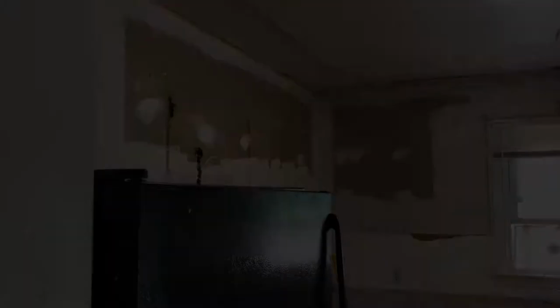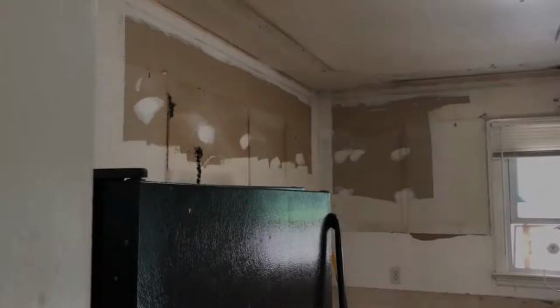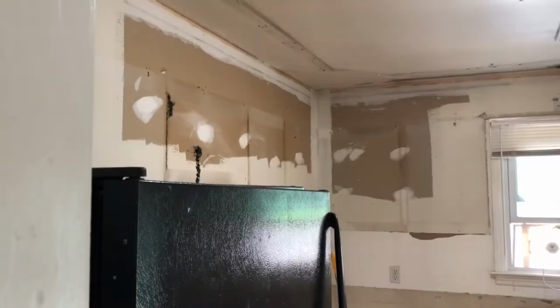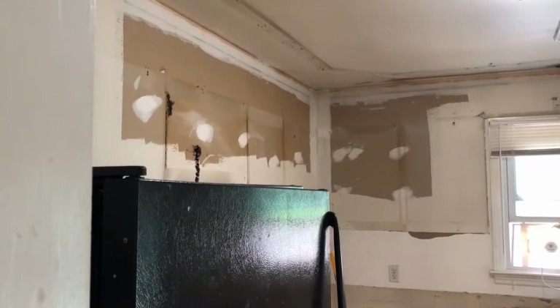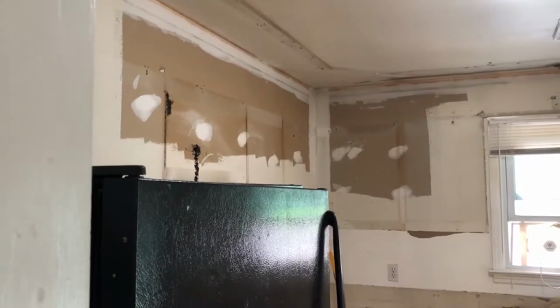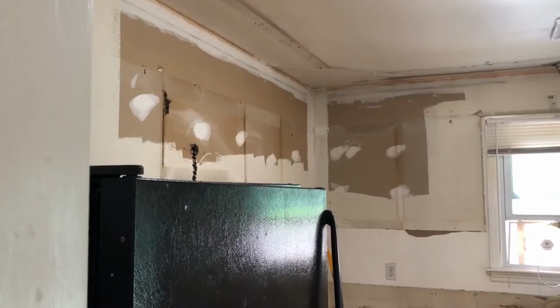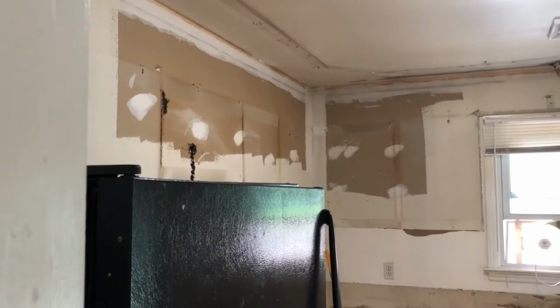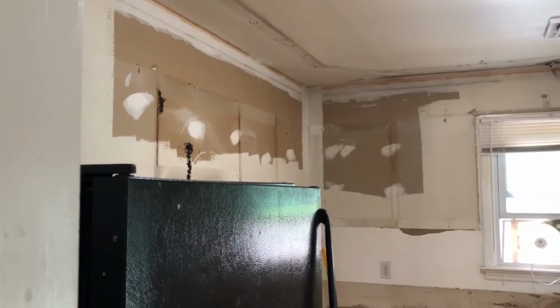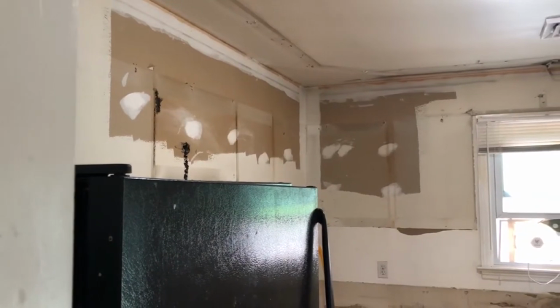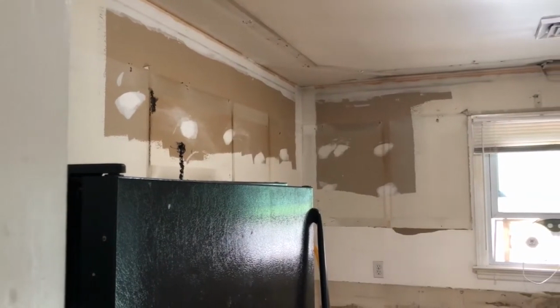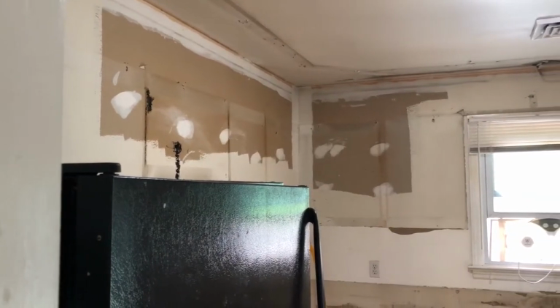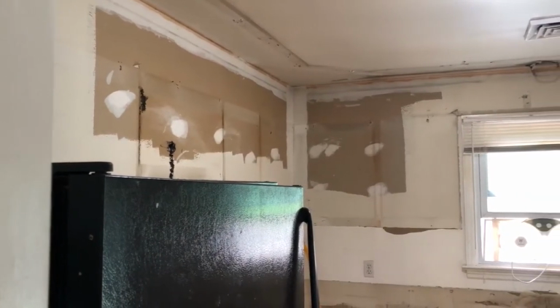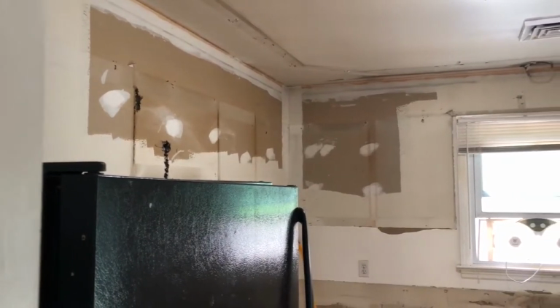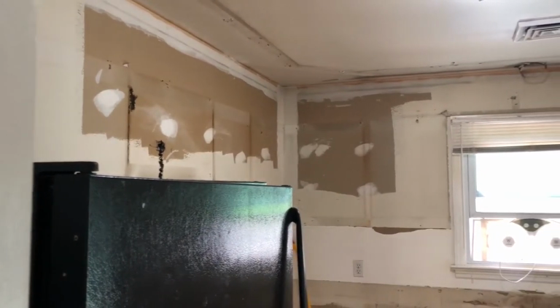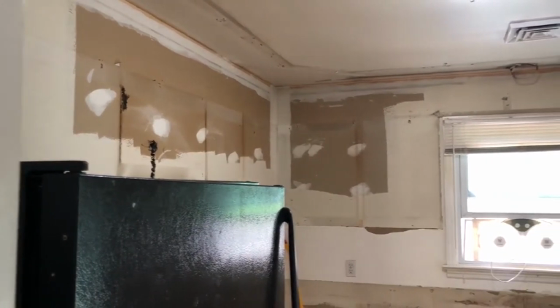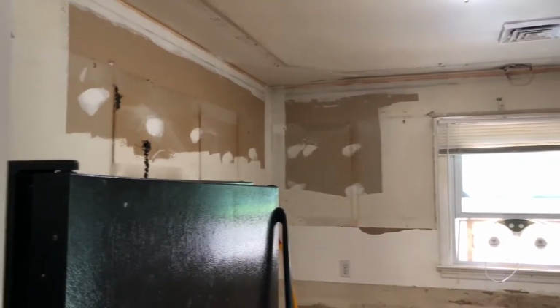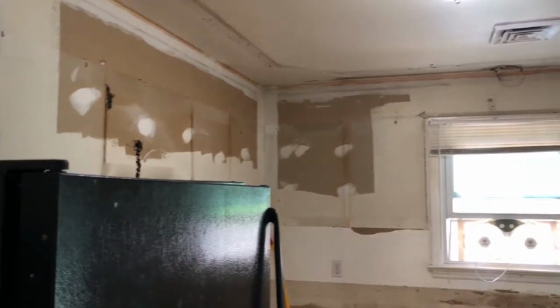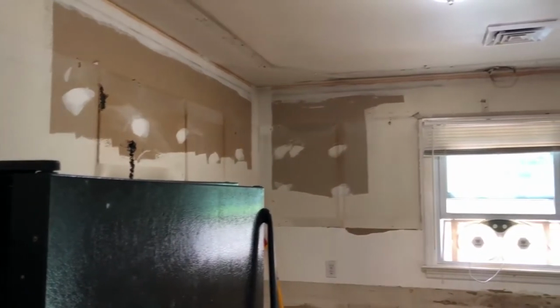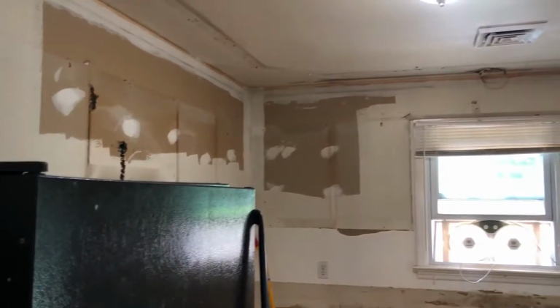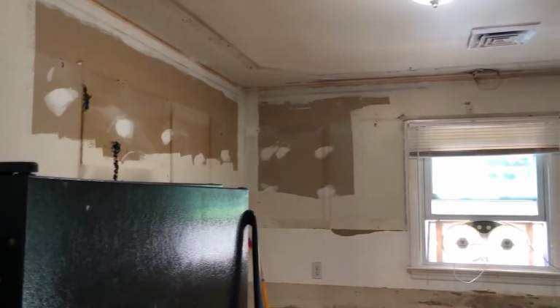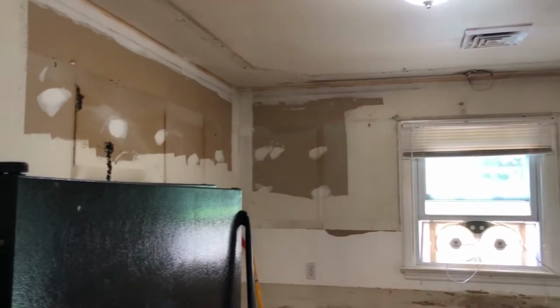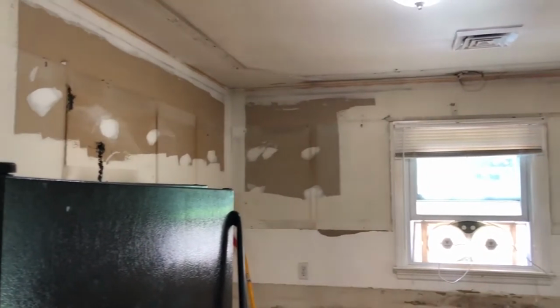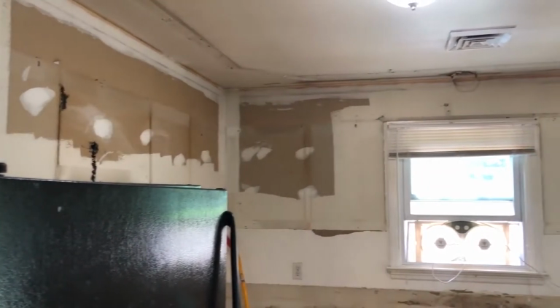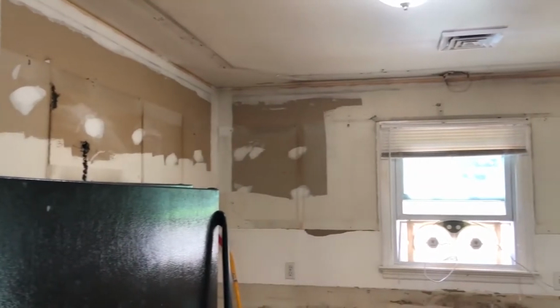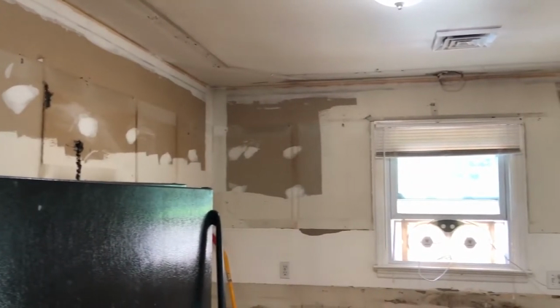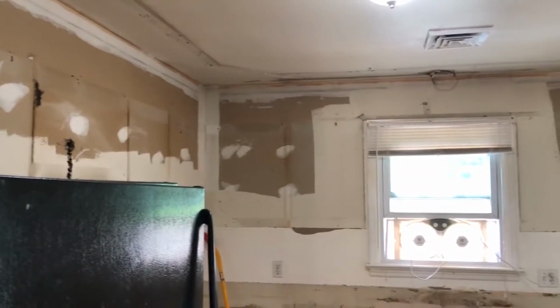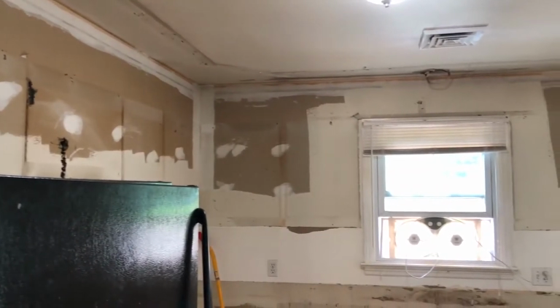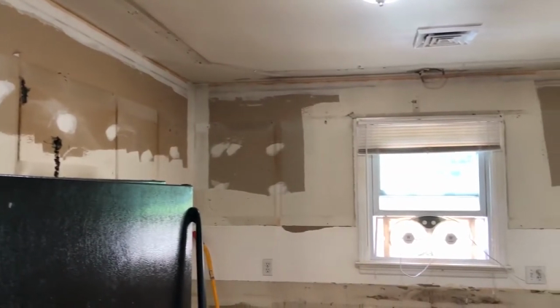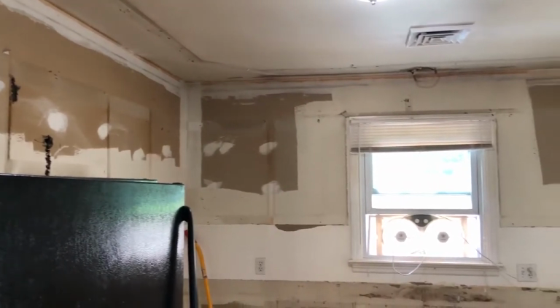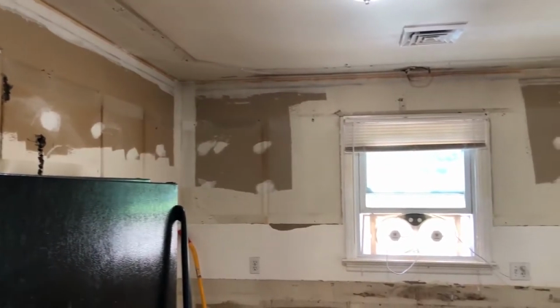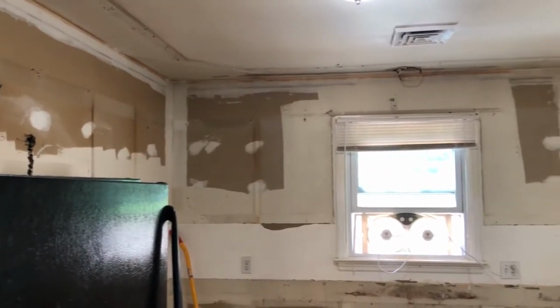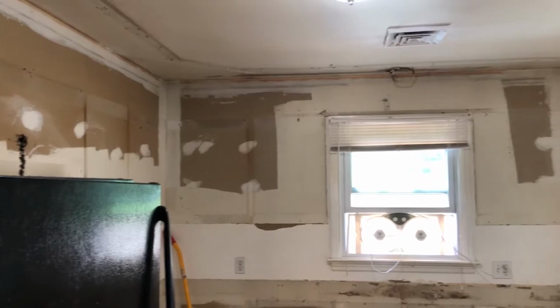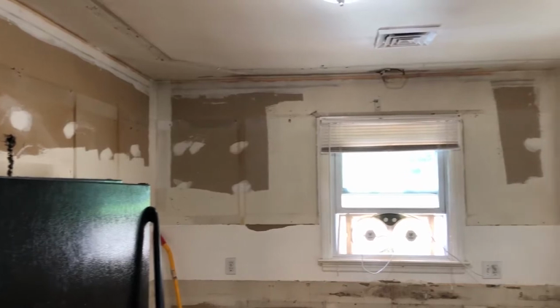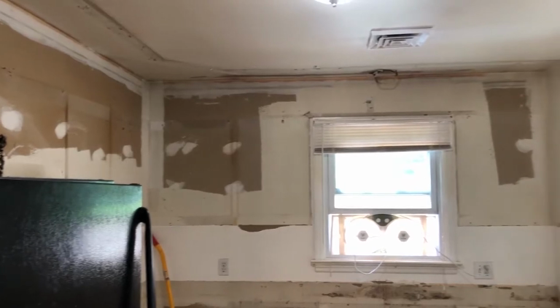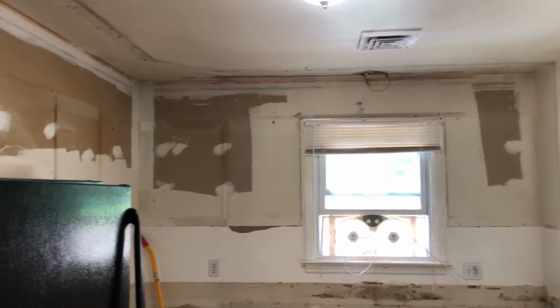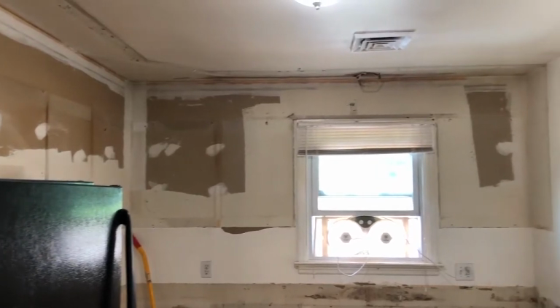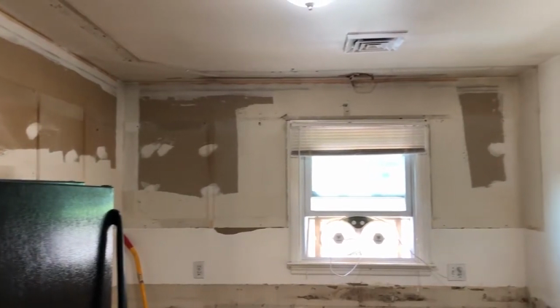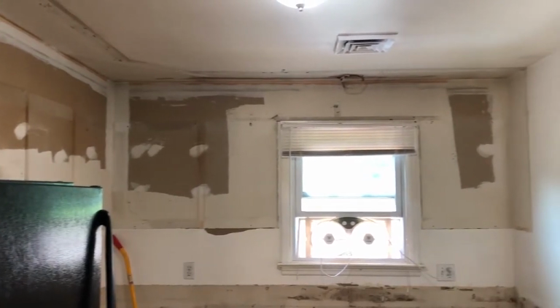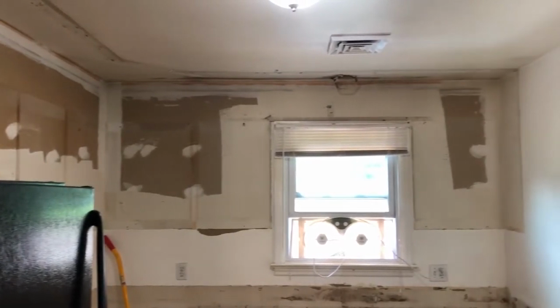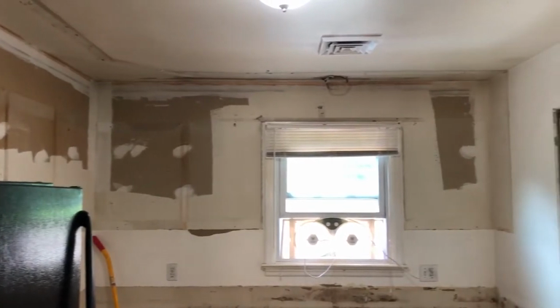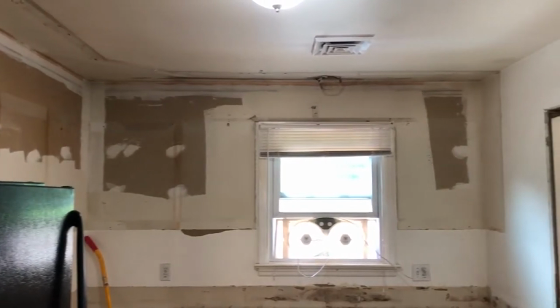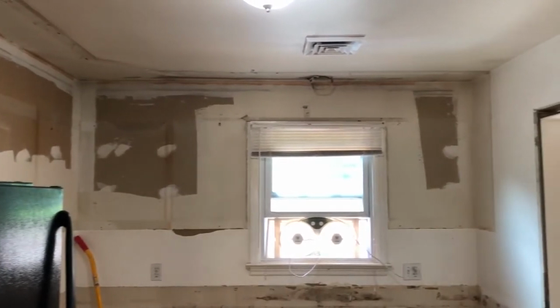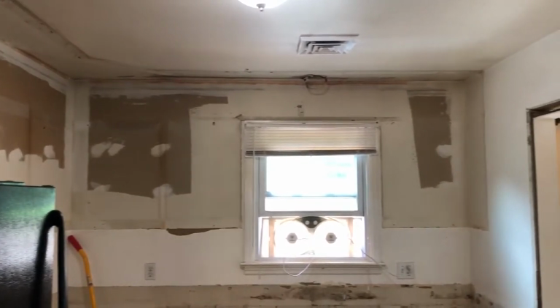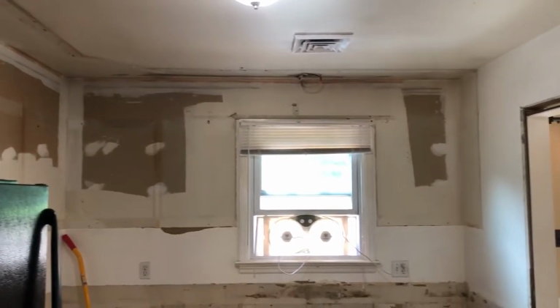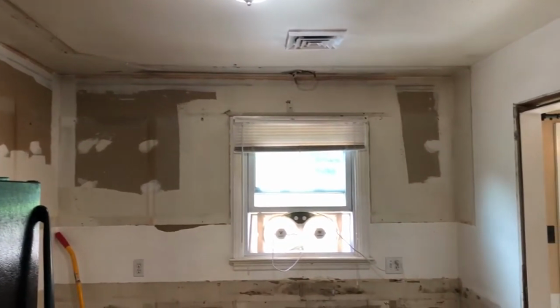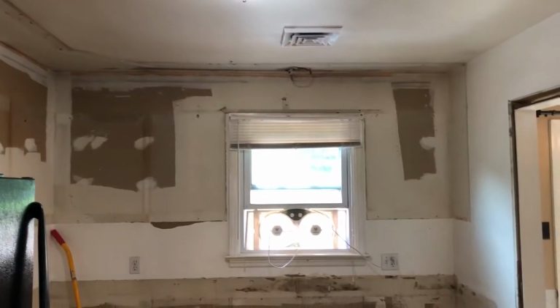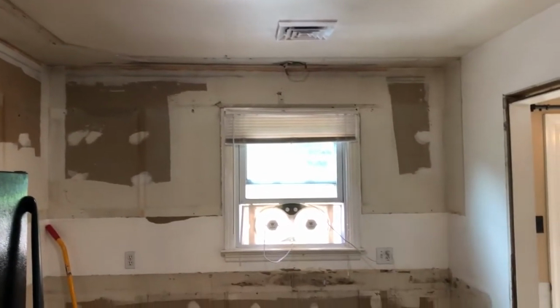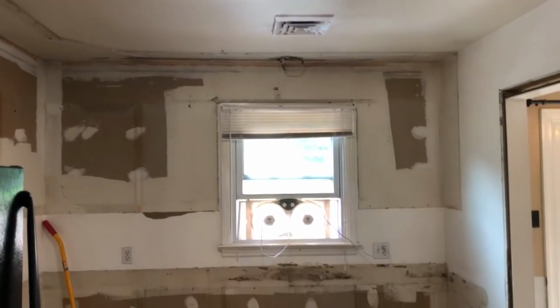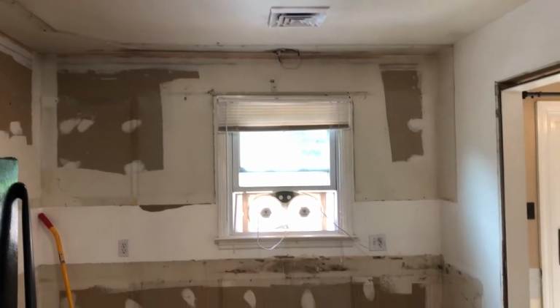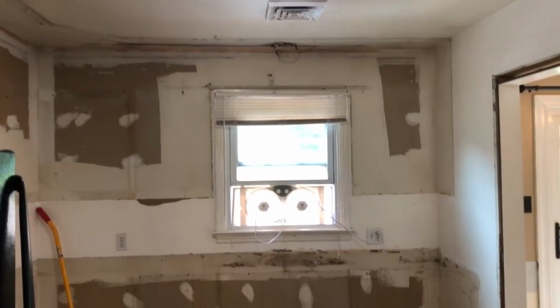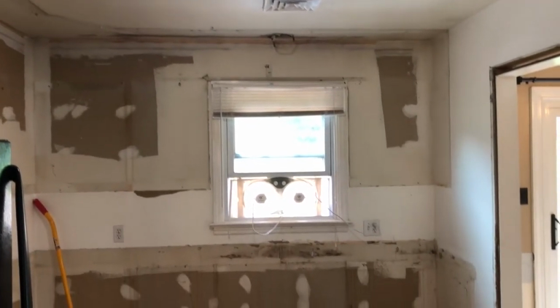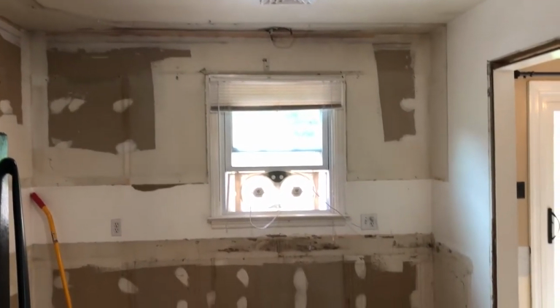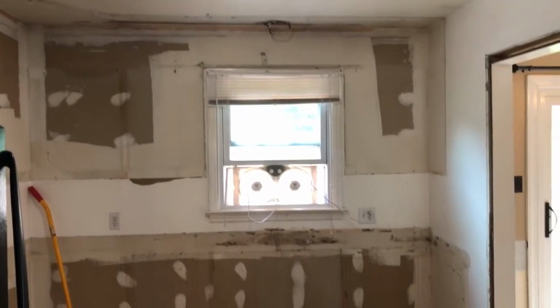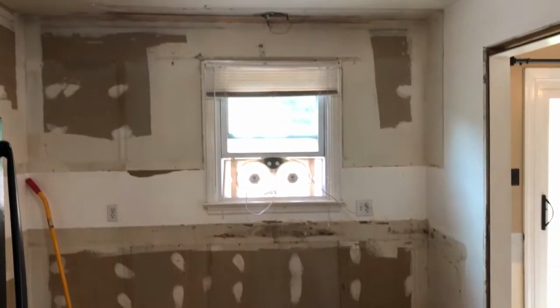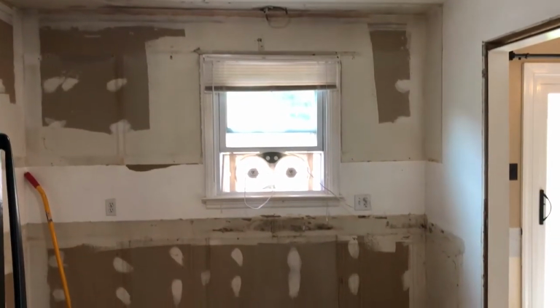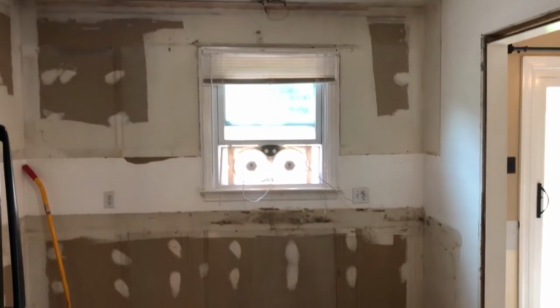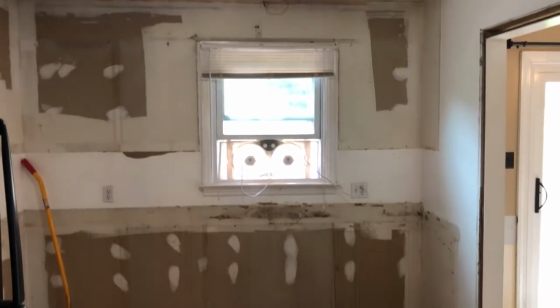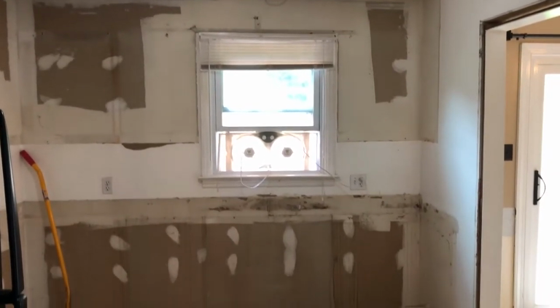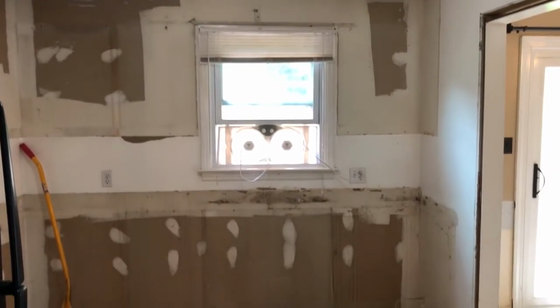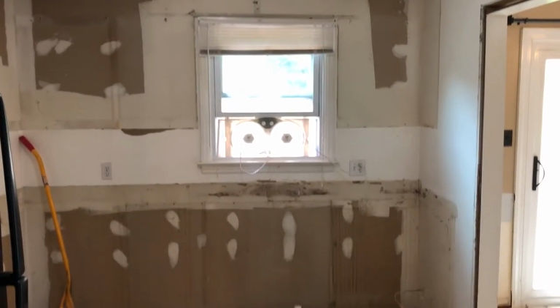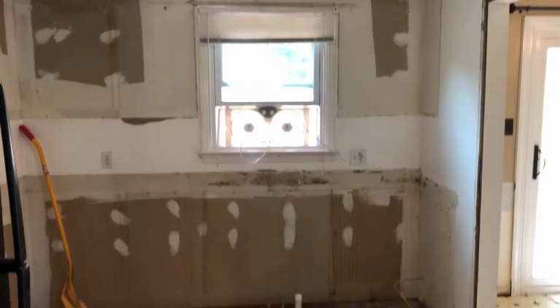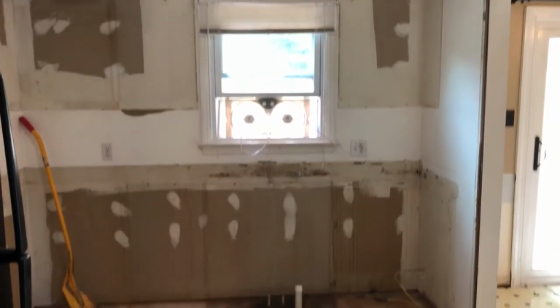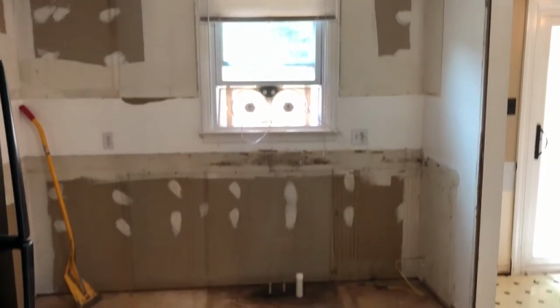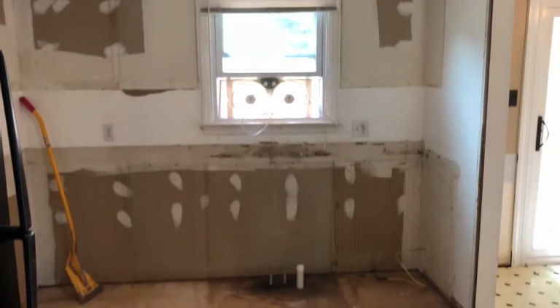It is the second day of demolition and the fixtures, tops, cabinets, soffit, and floor have been removed from the kitchen area.